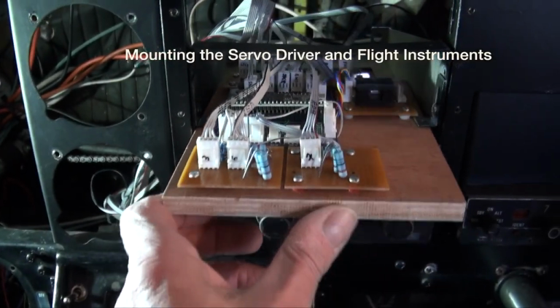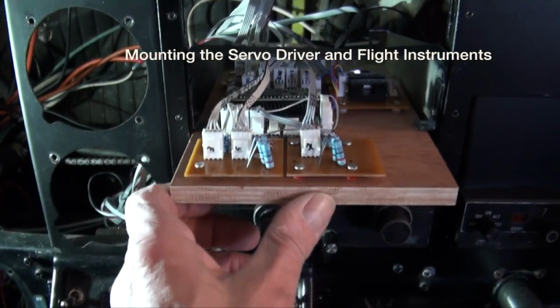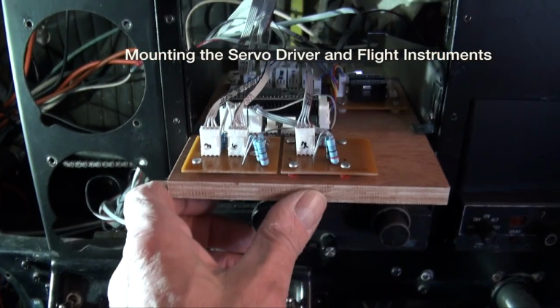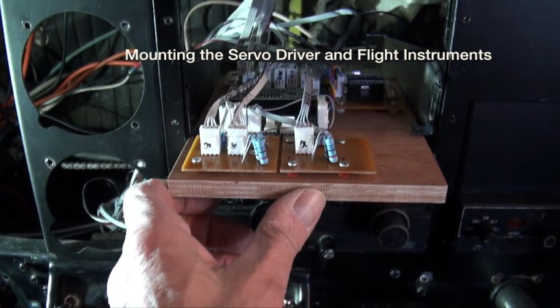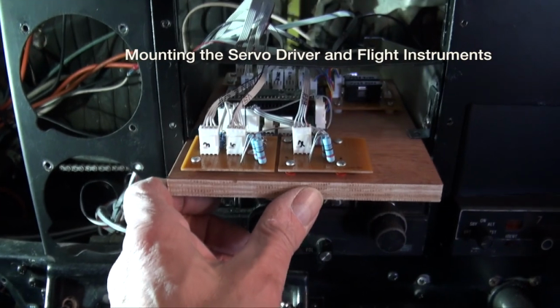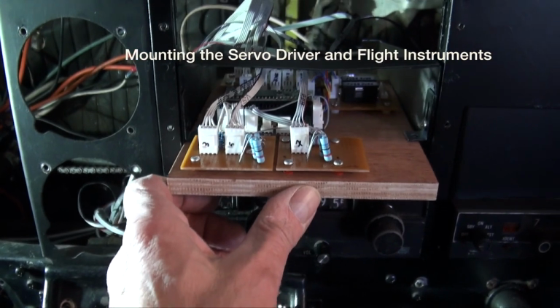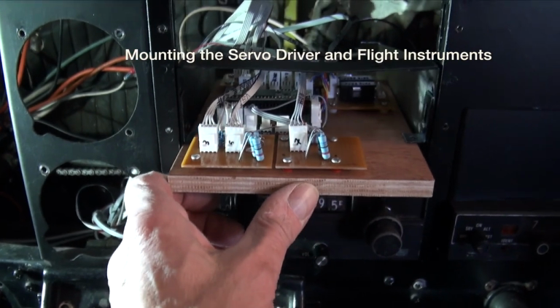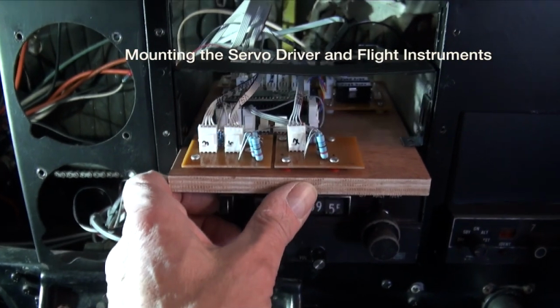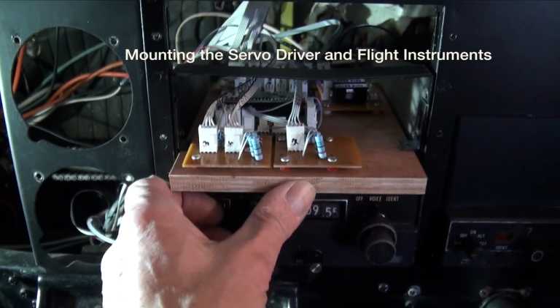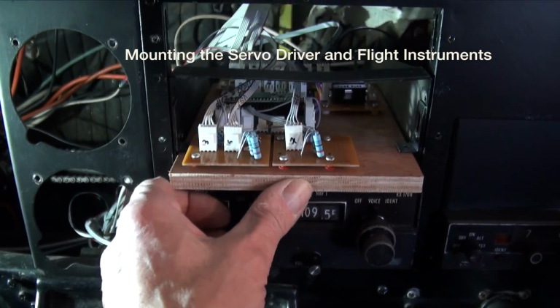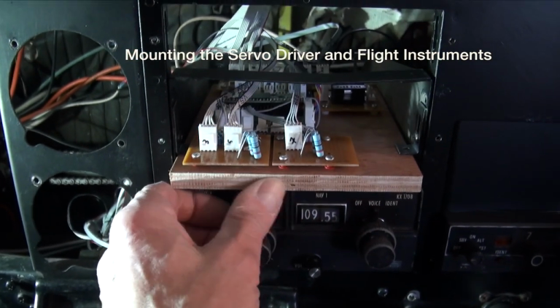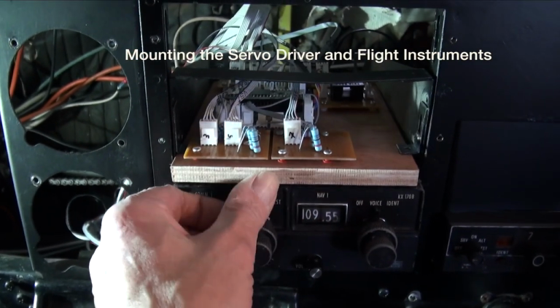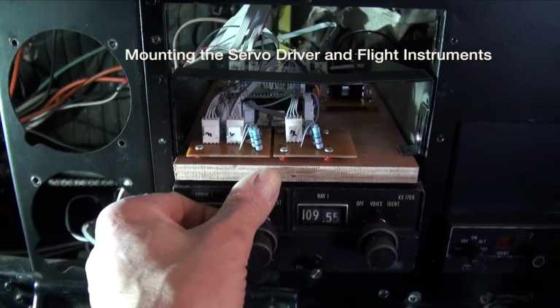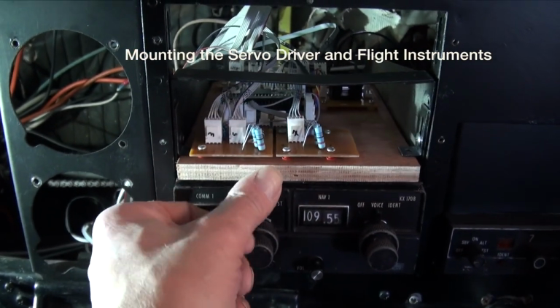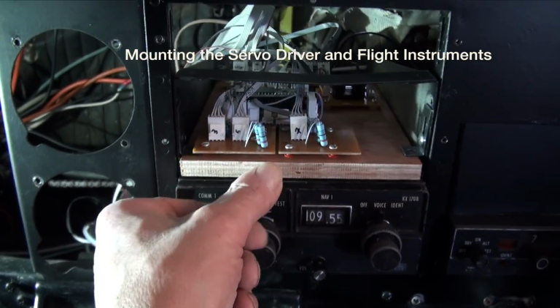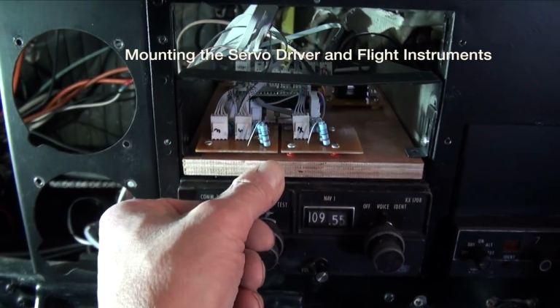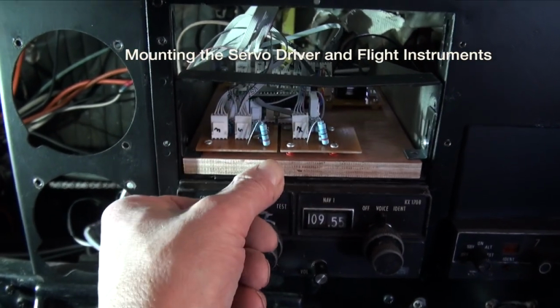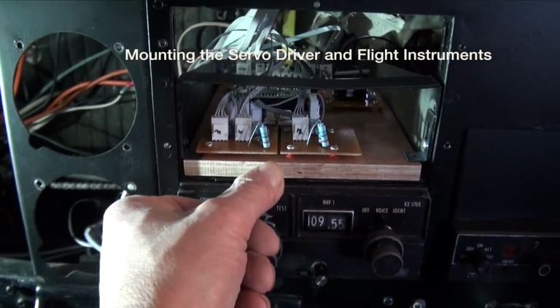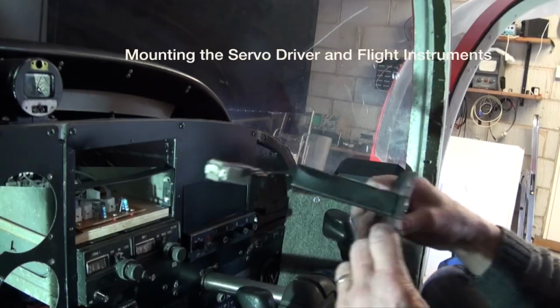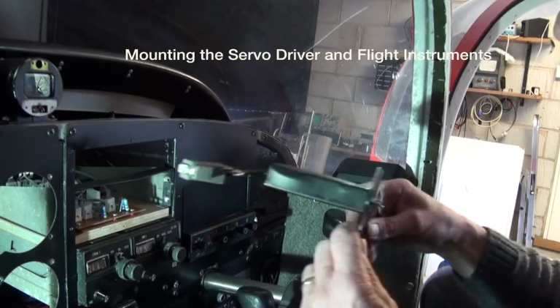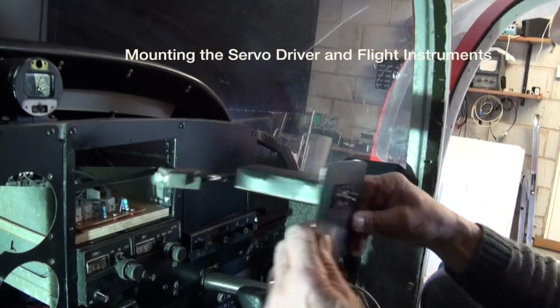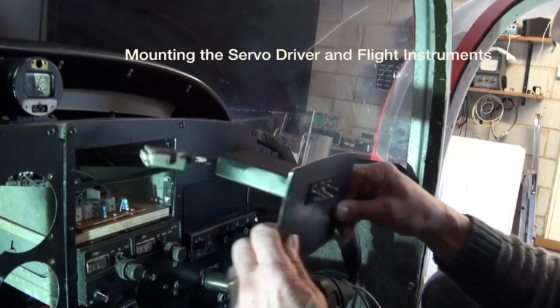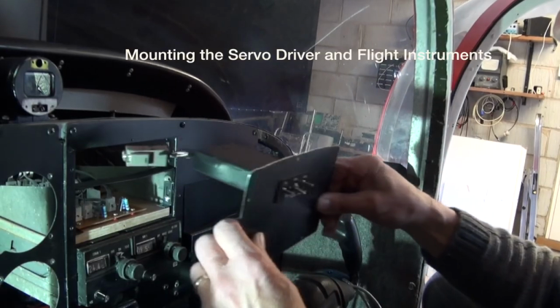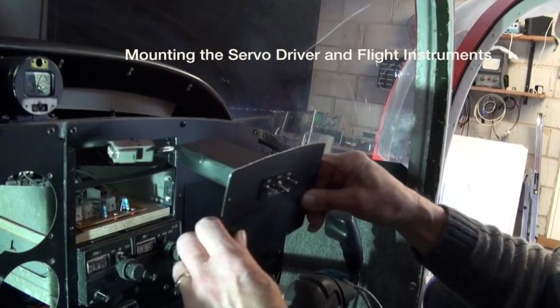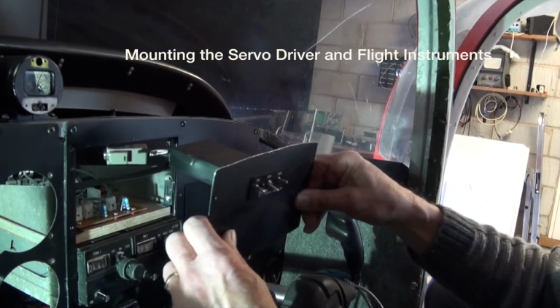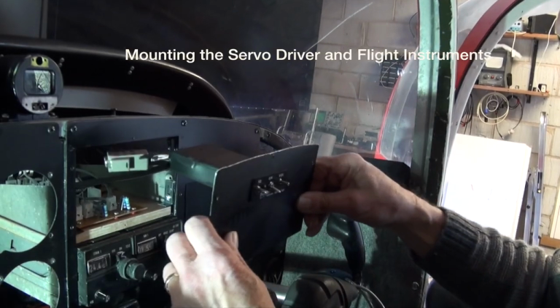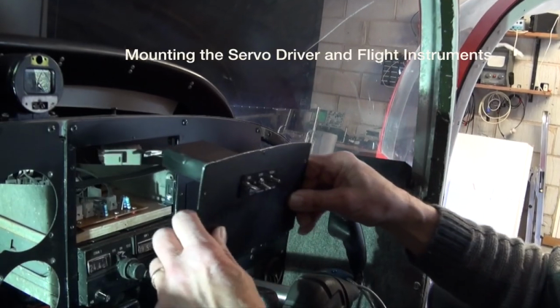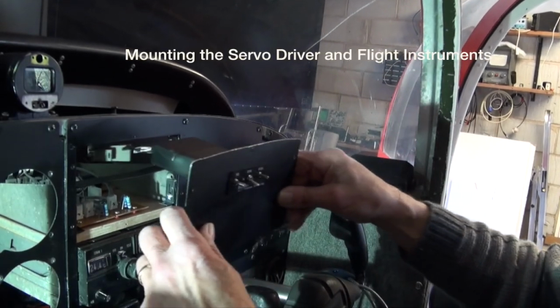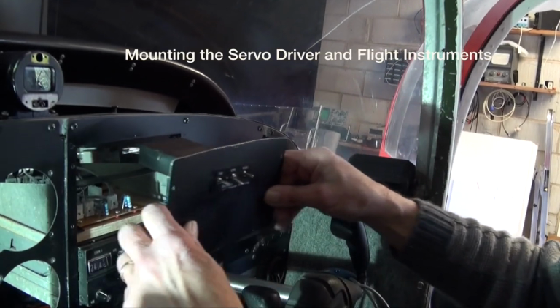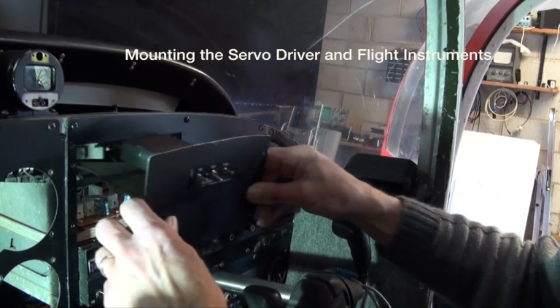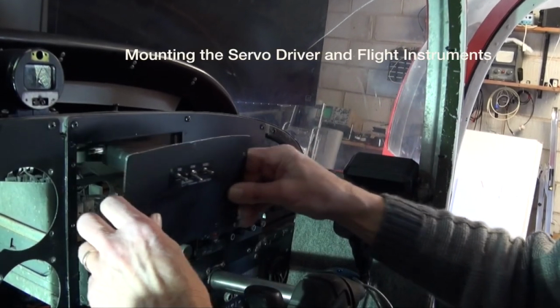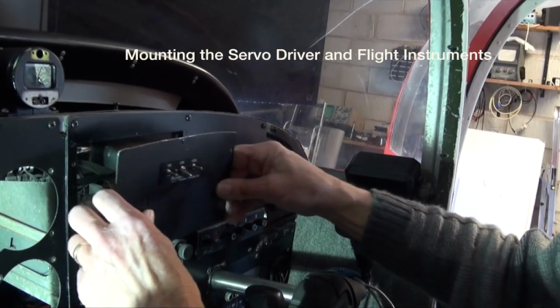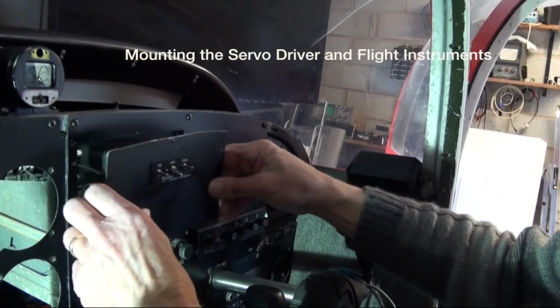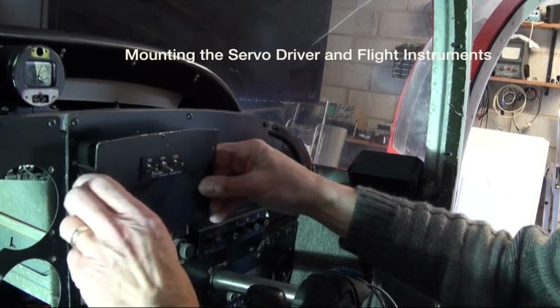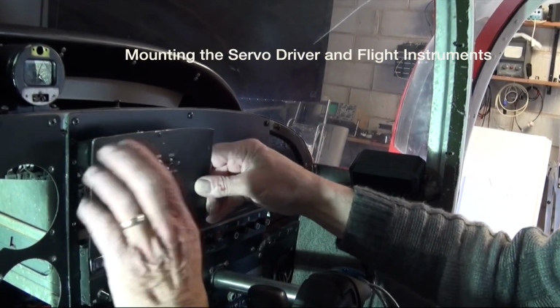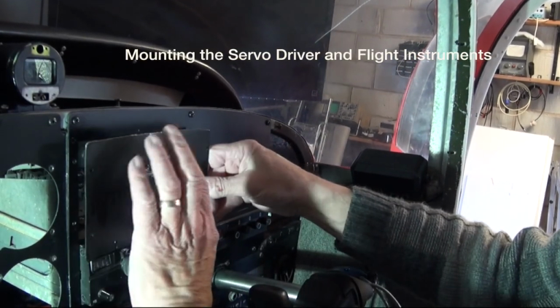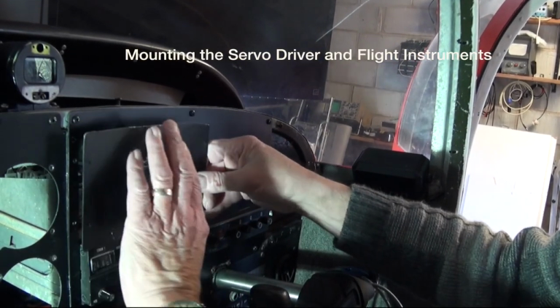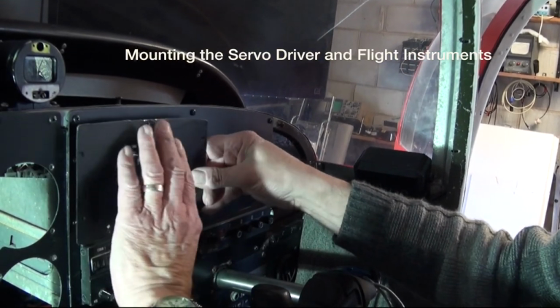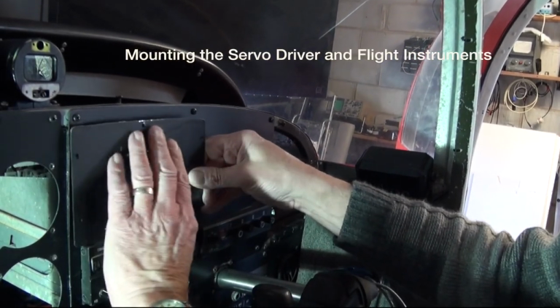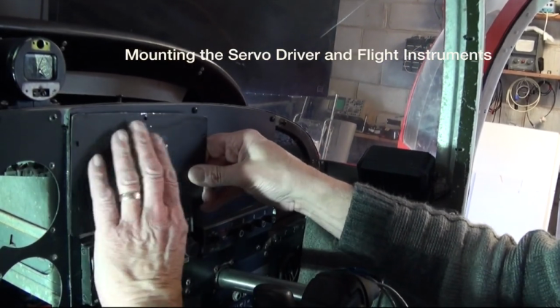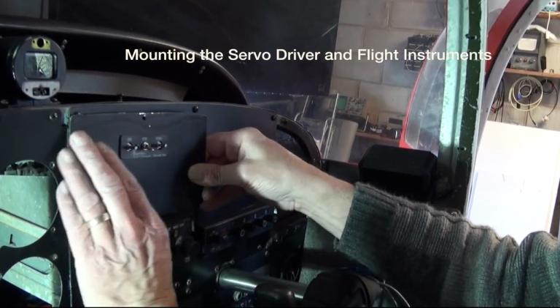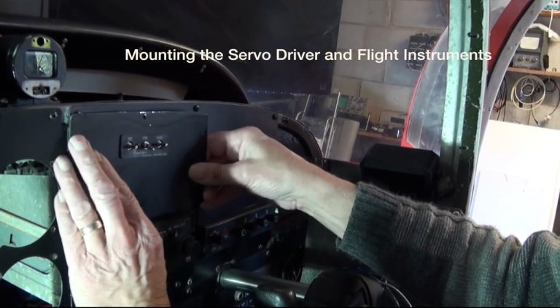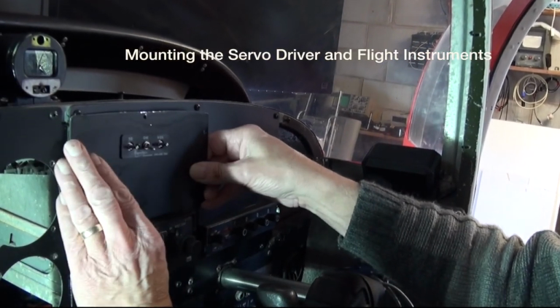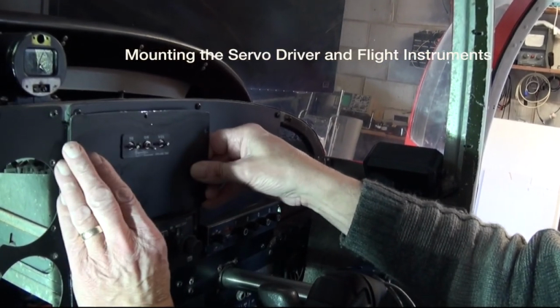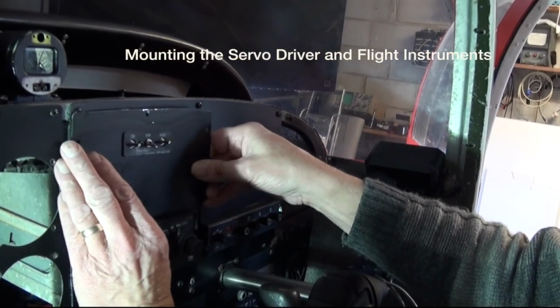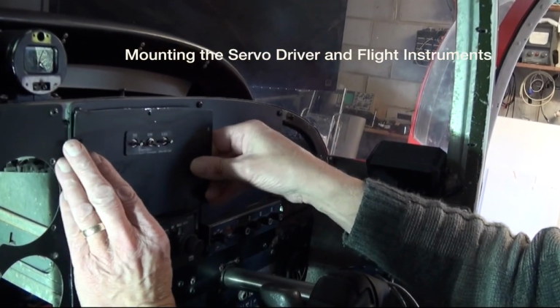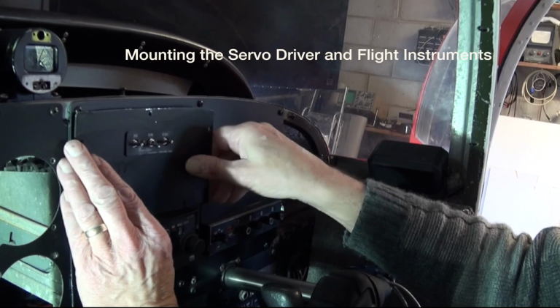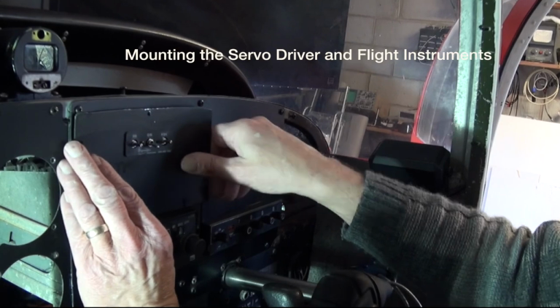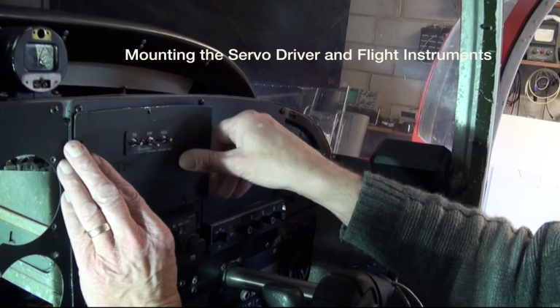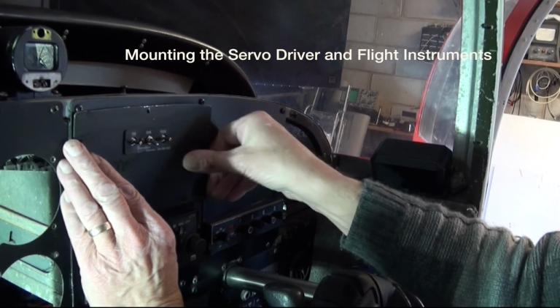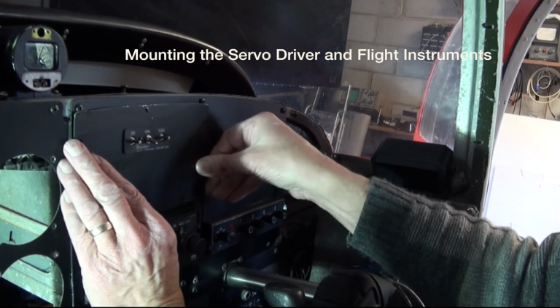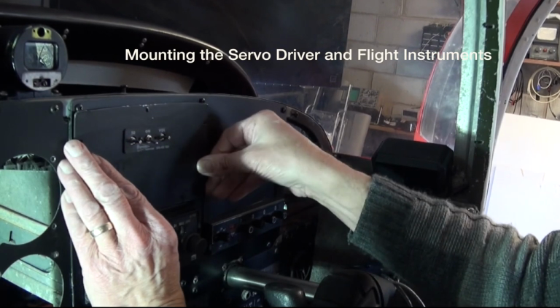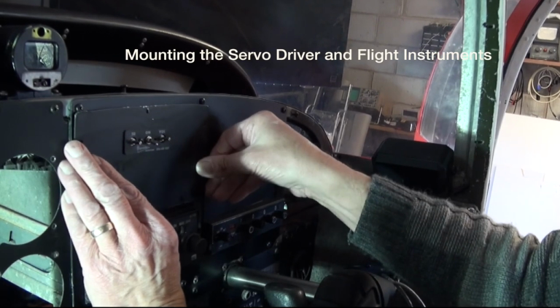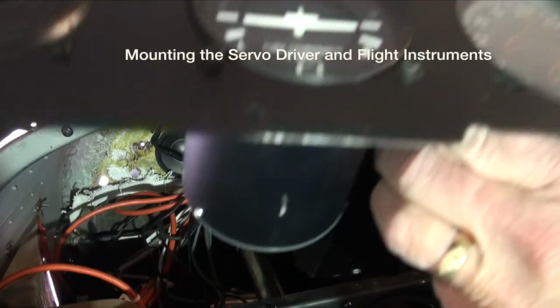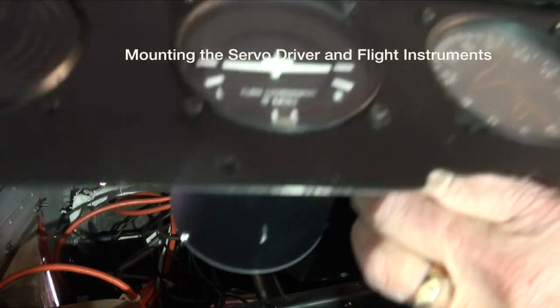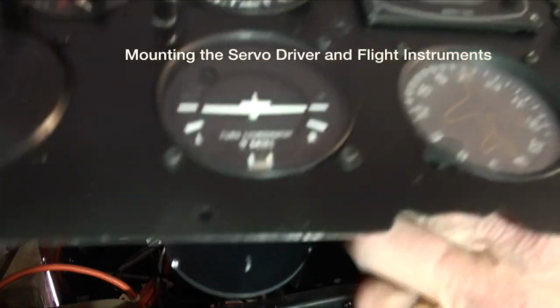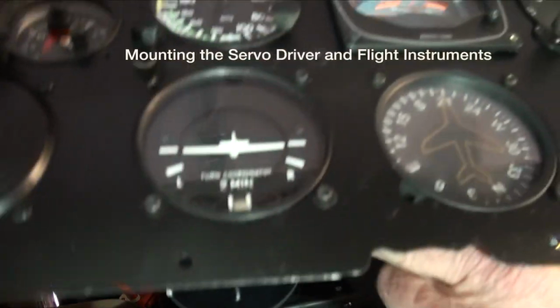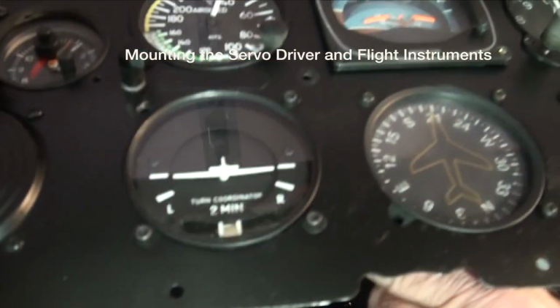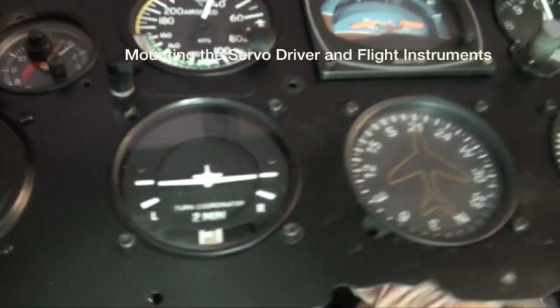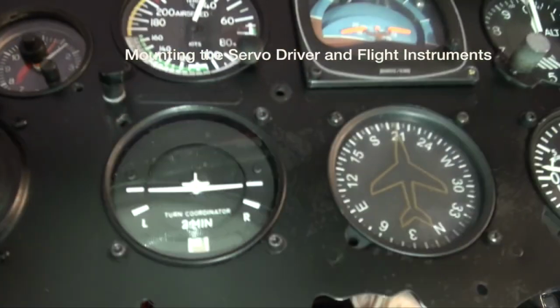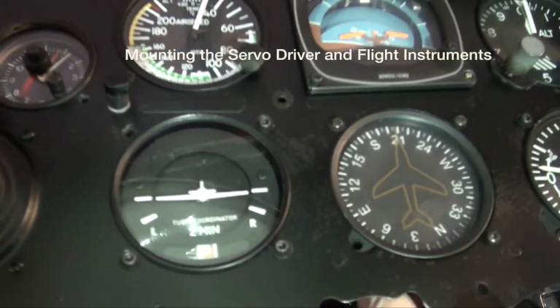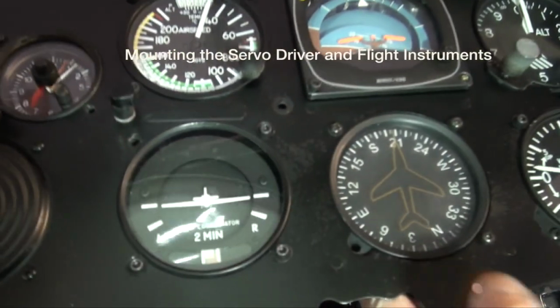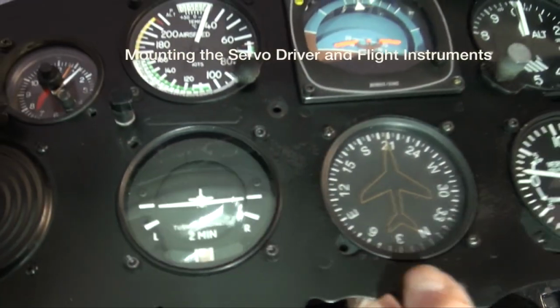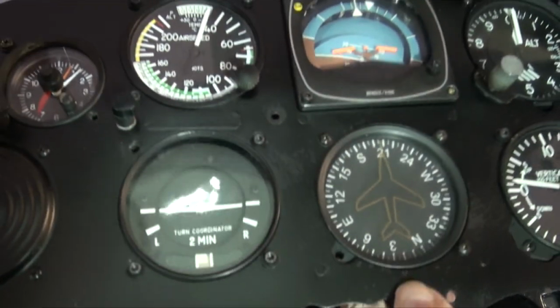Having tested the instruments, the interface board was fitted and the instrument panel installed.